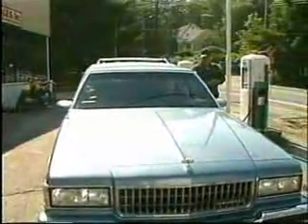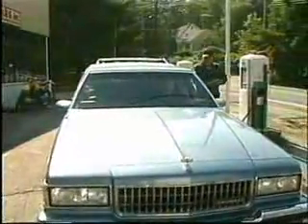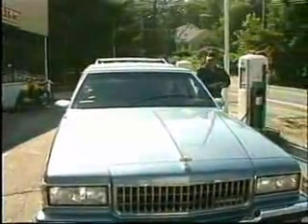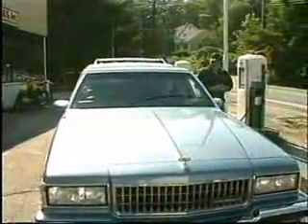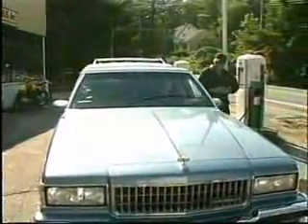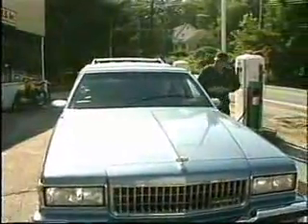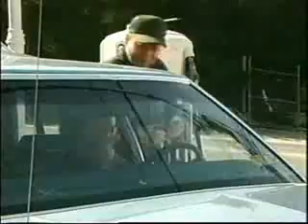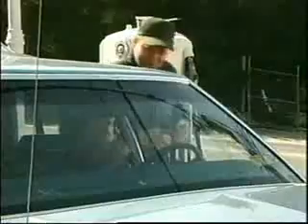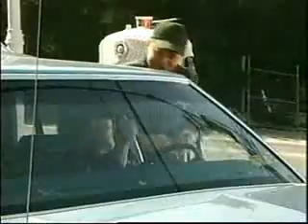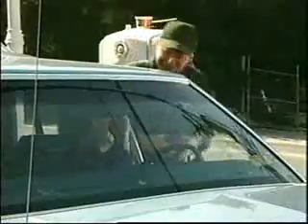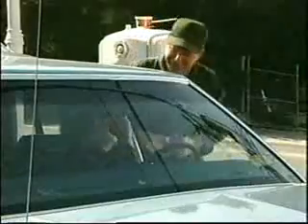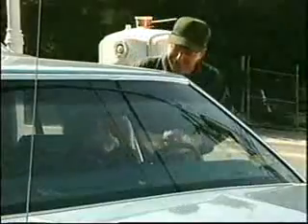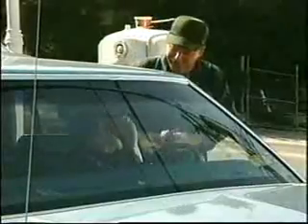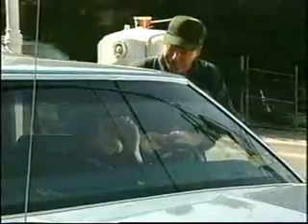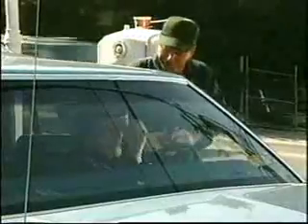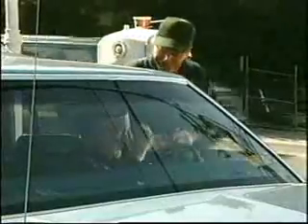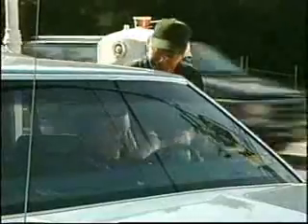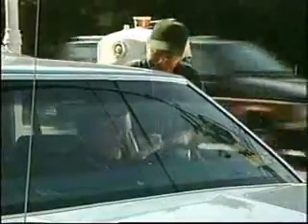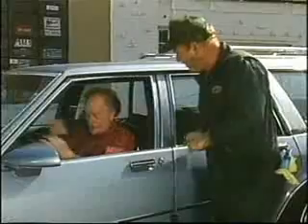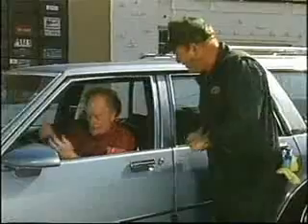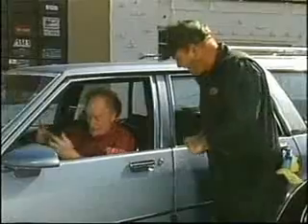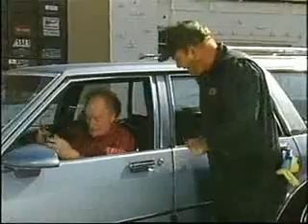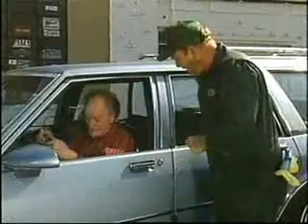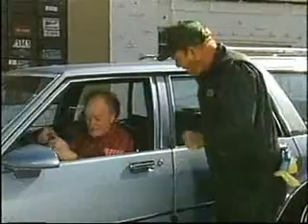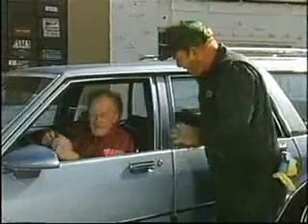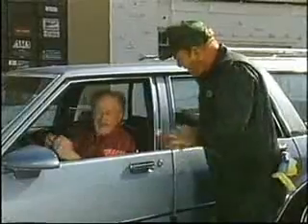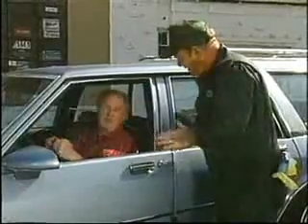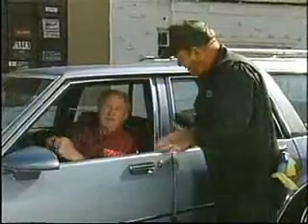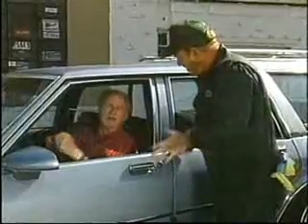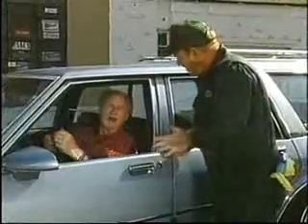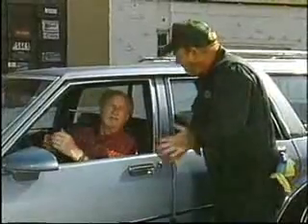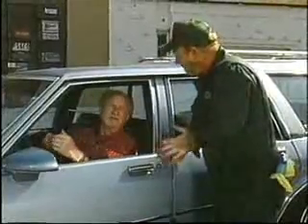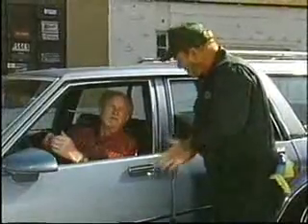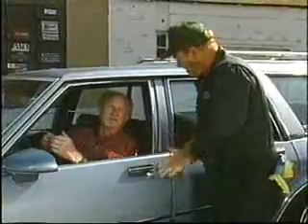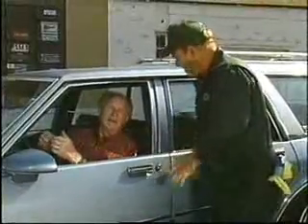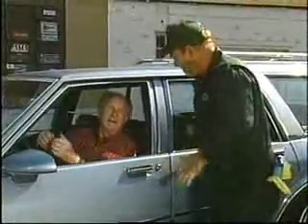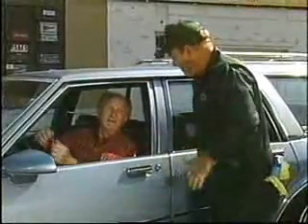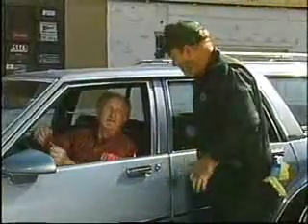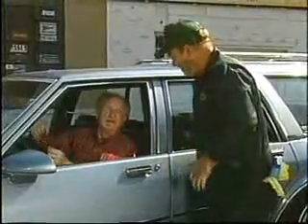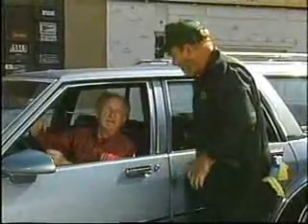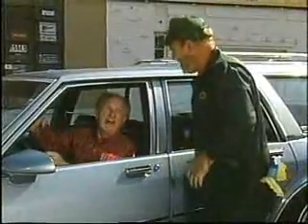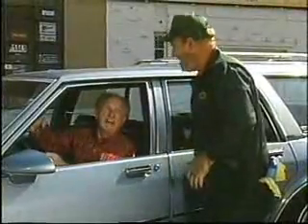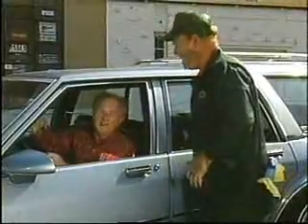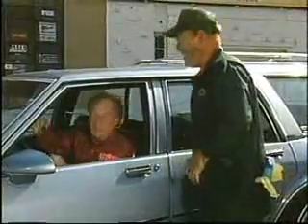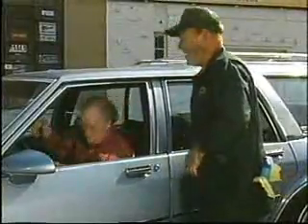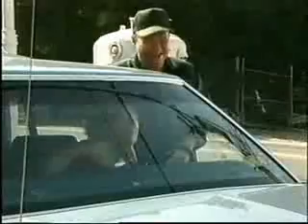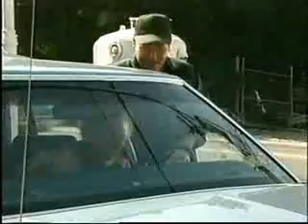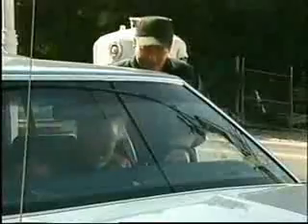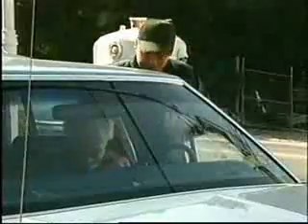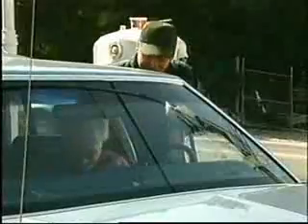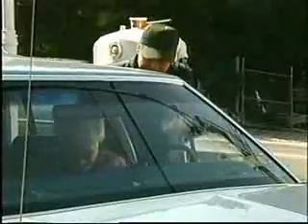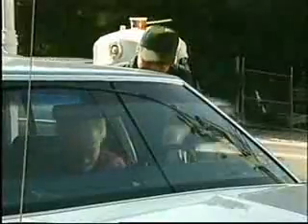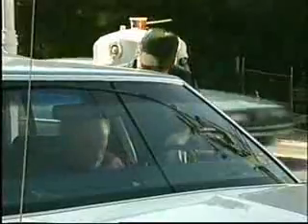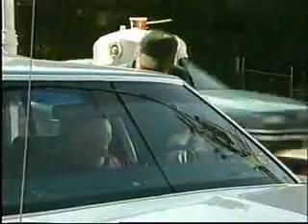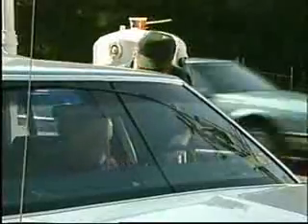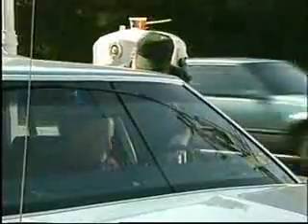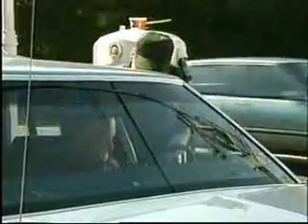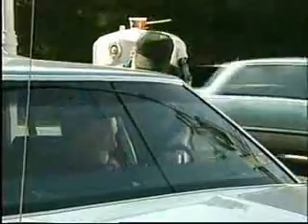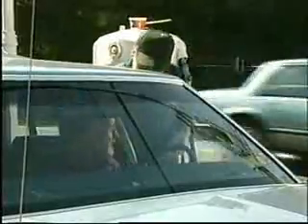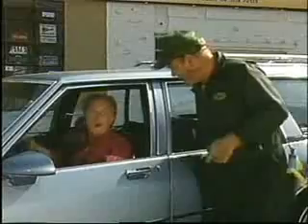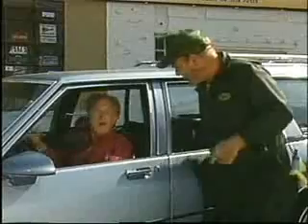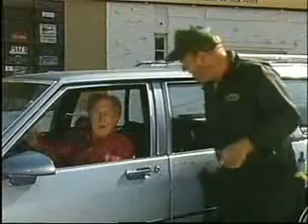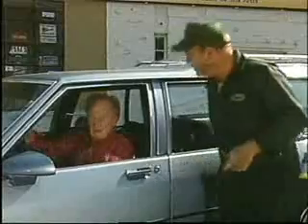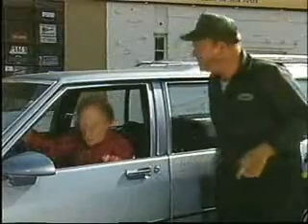Hello. What can I do for you? Fill her up. I need a full tank. Check the hood? No, thanks.